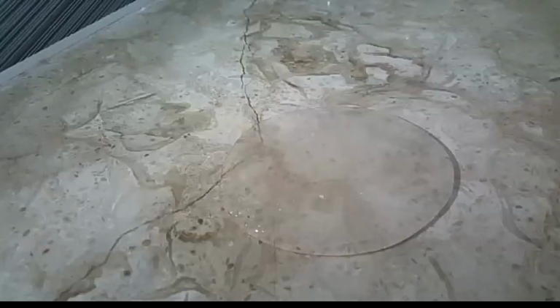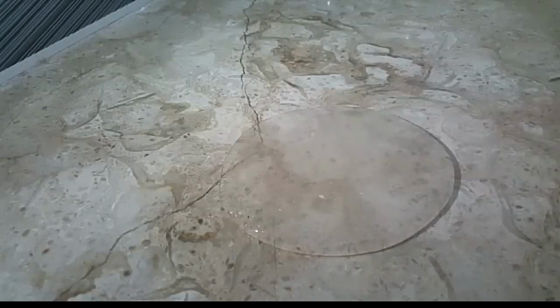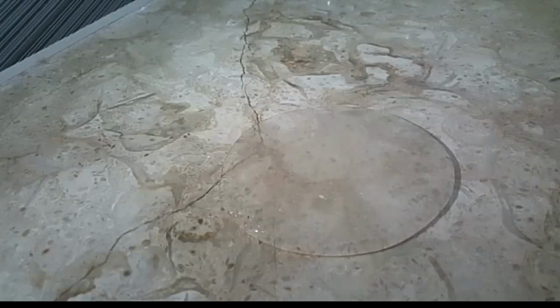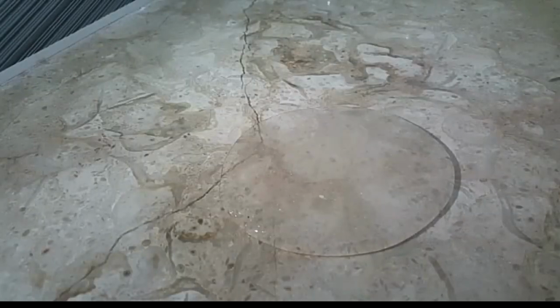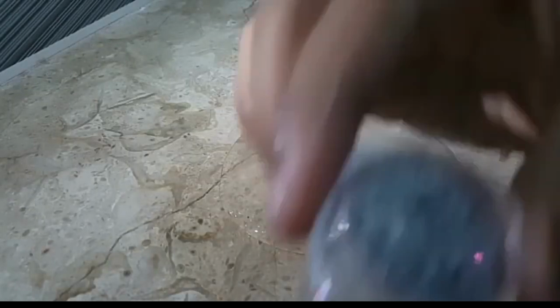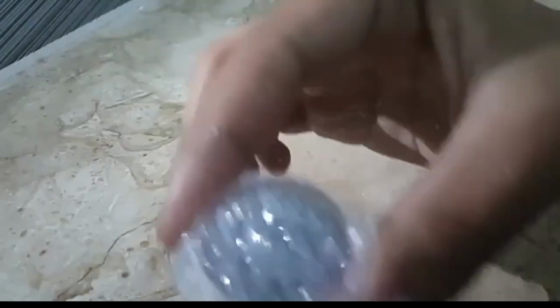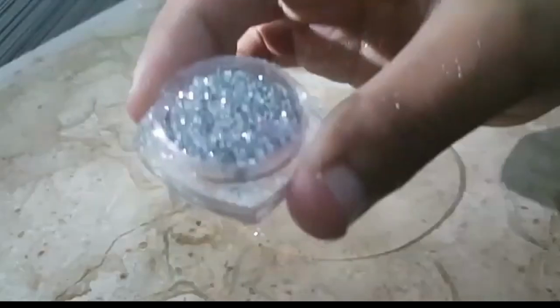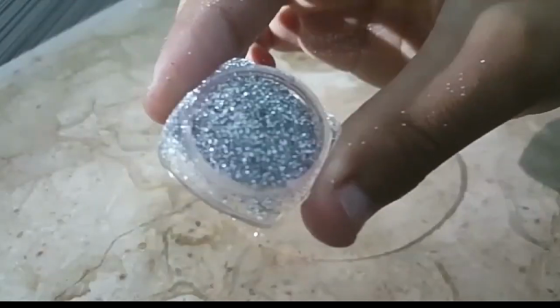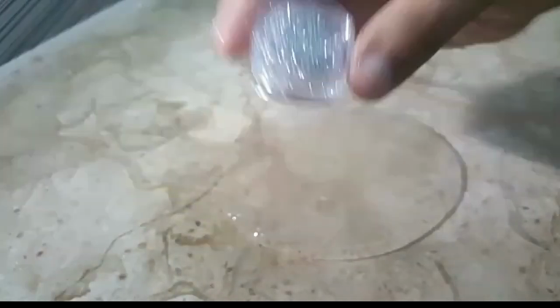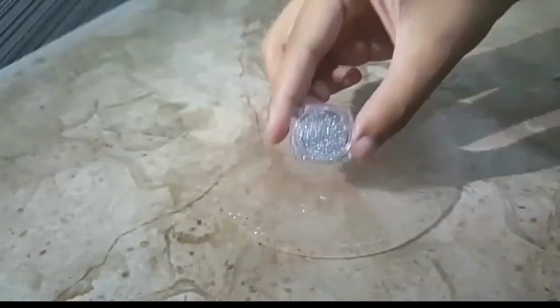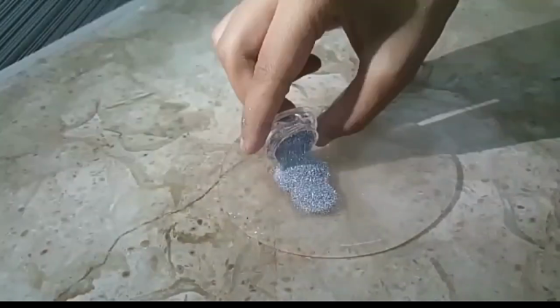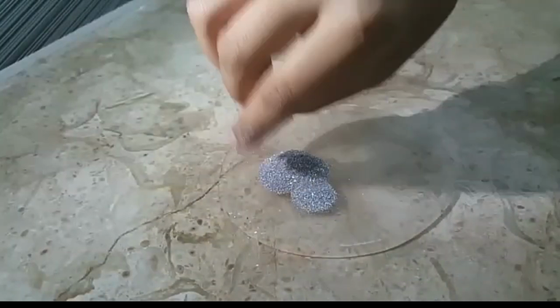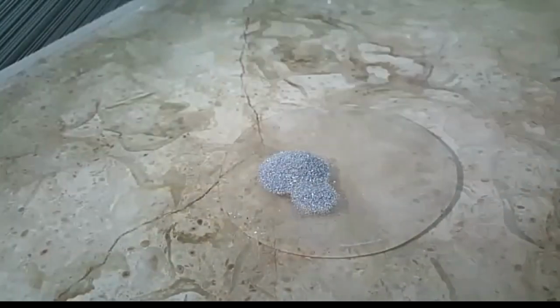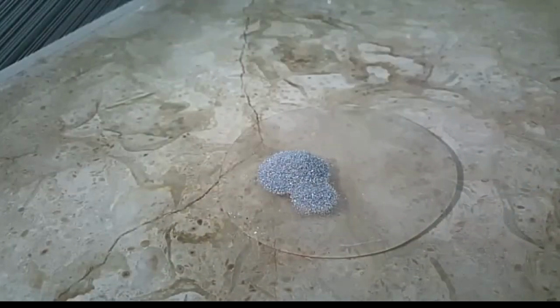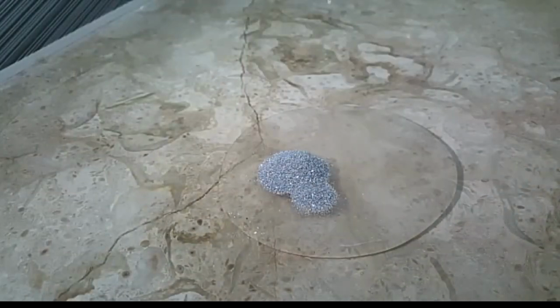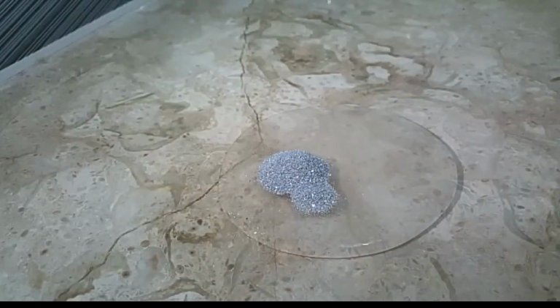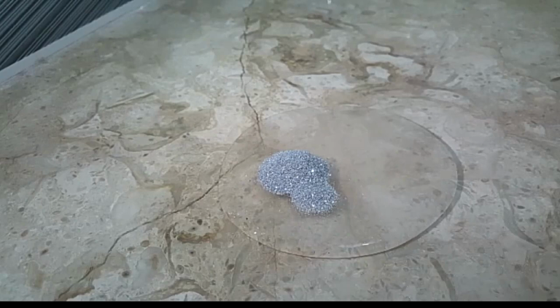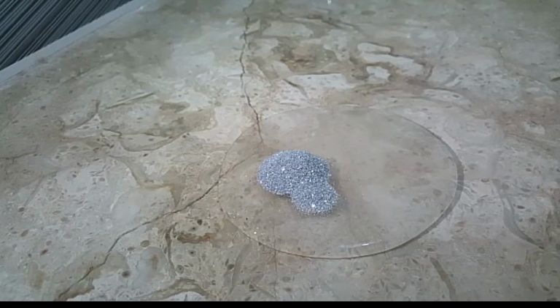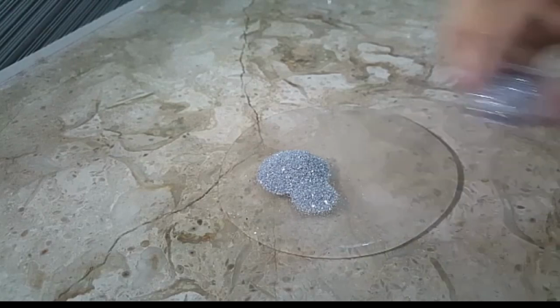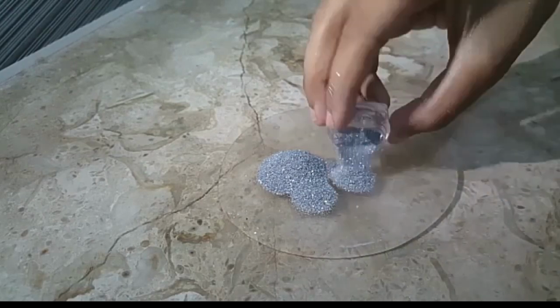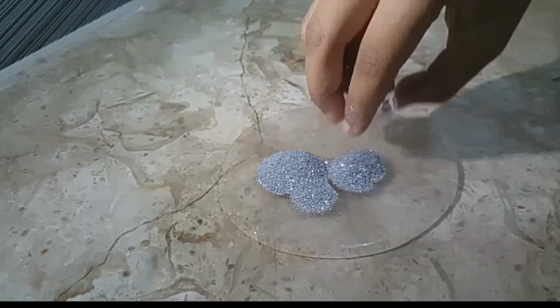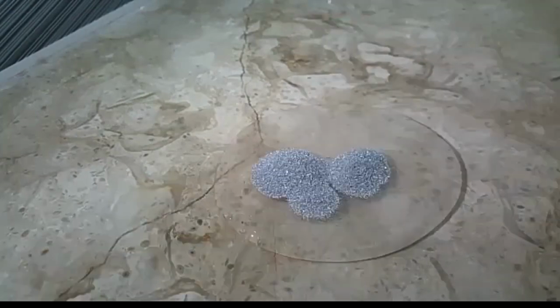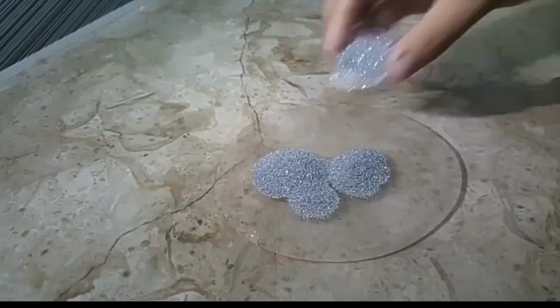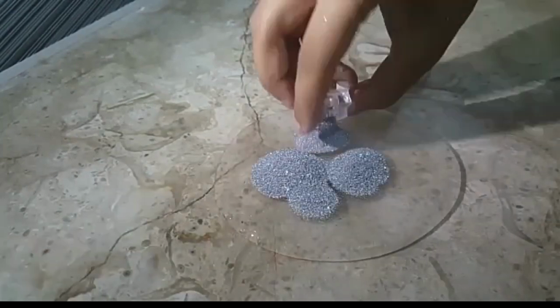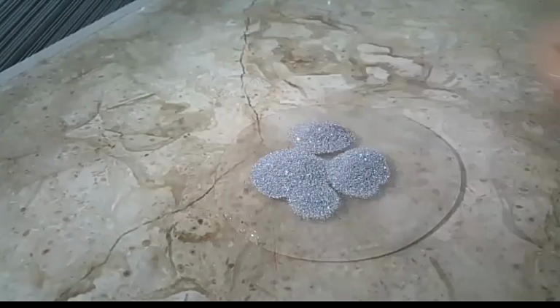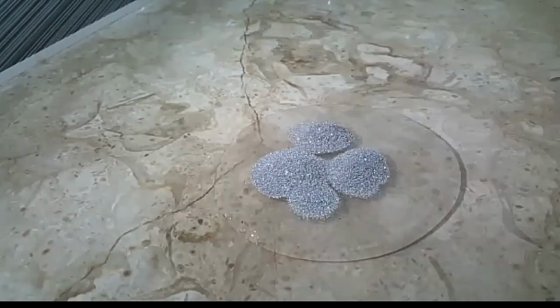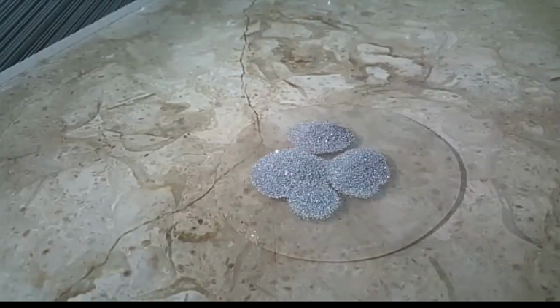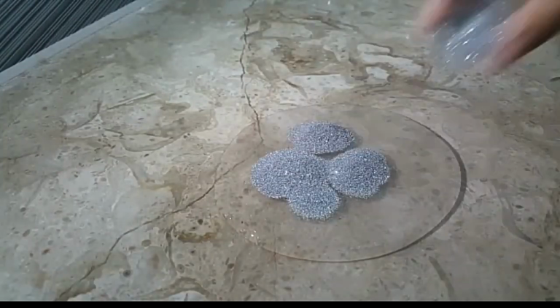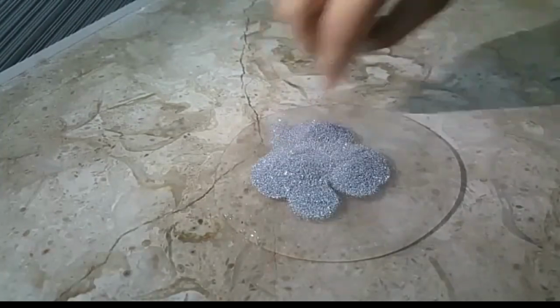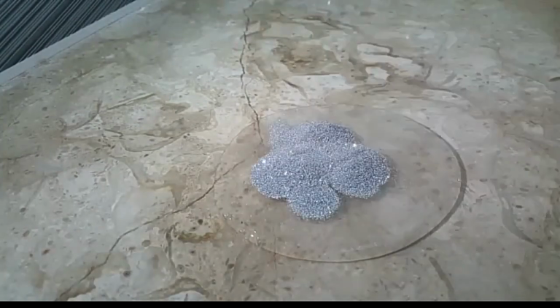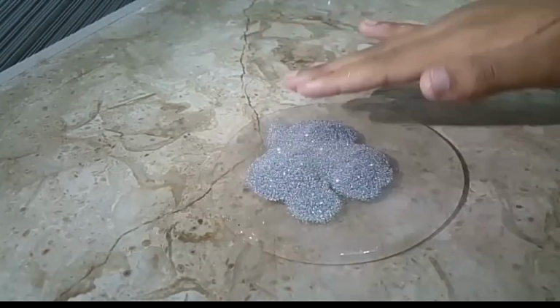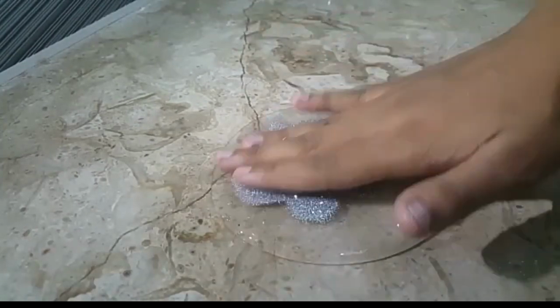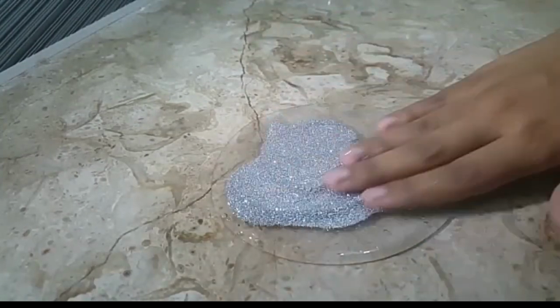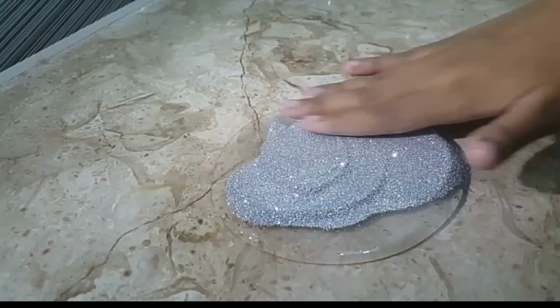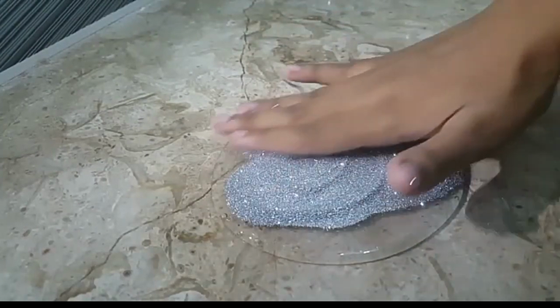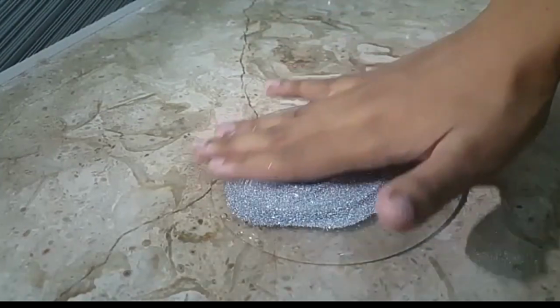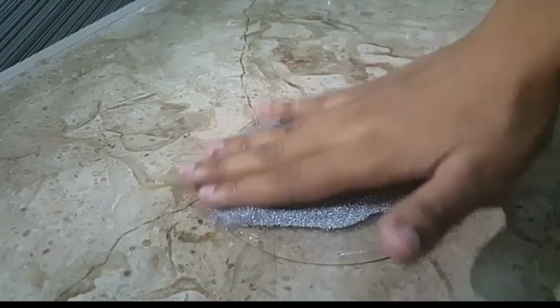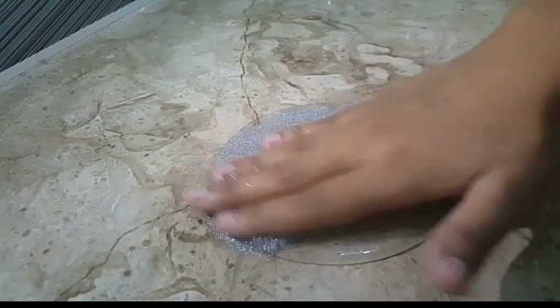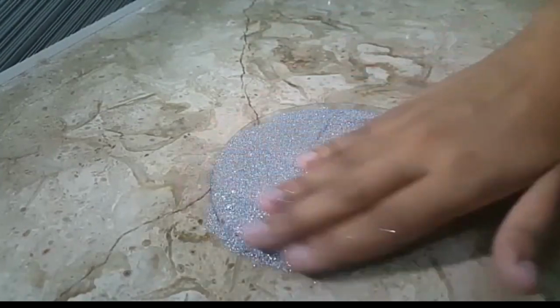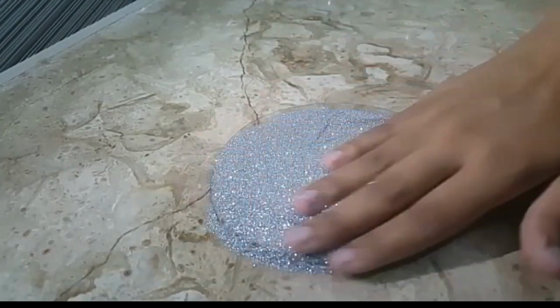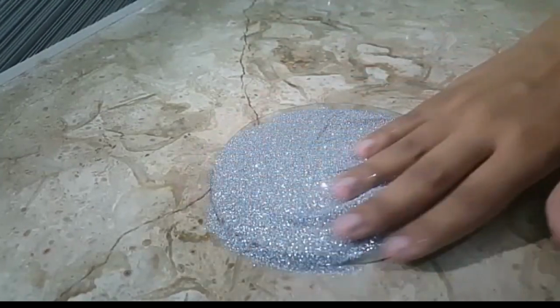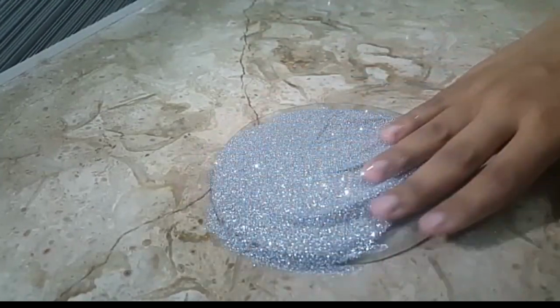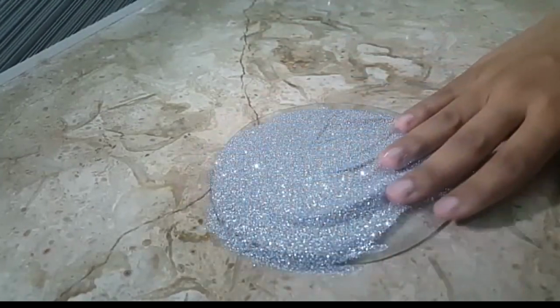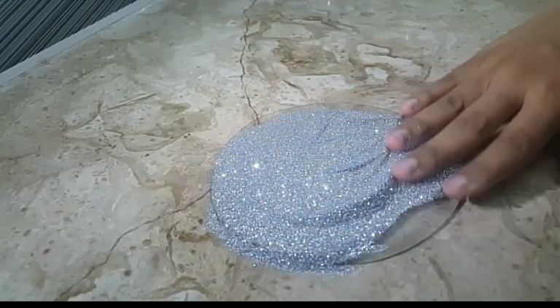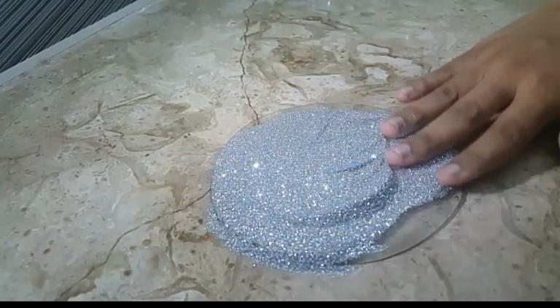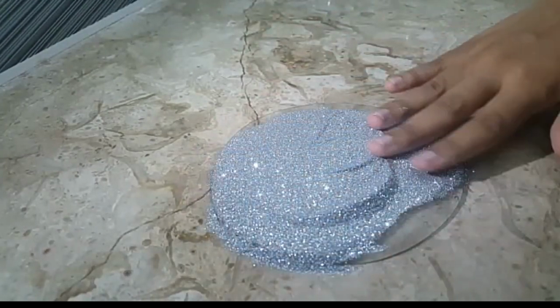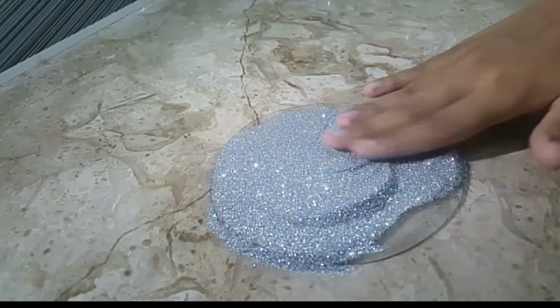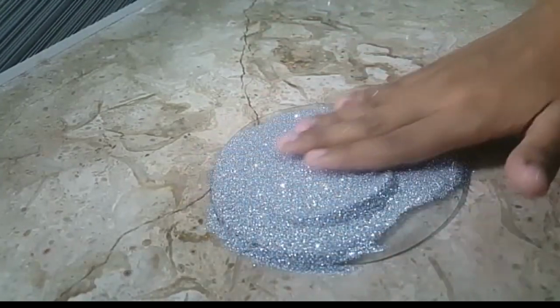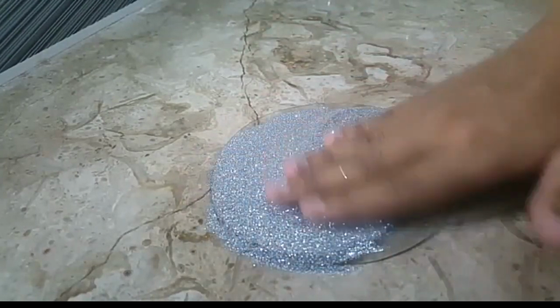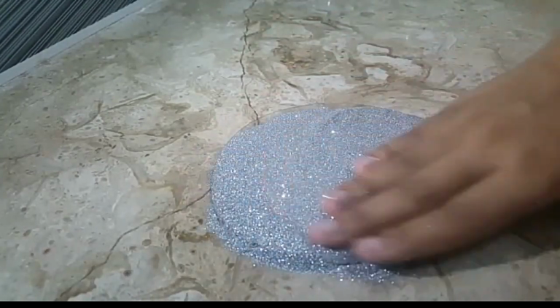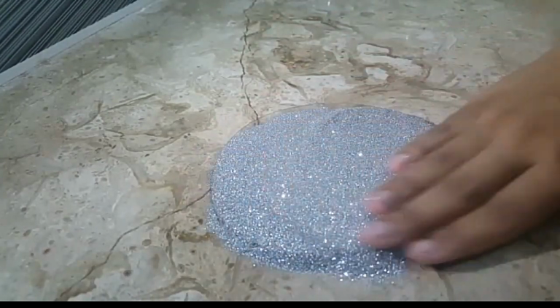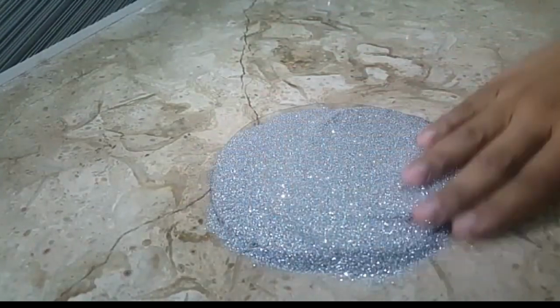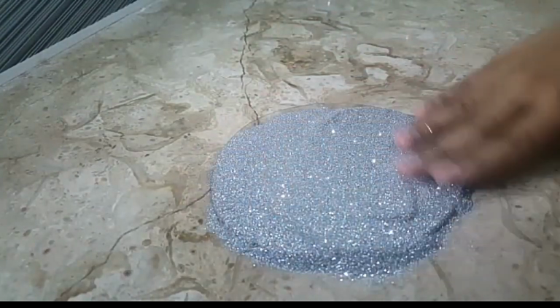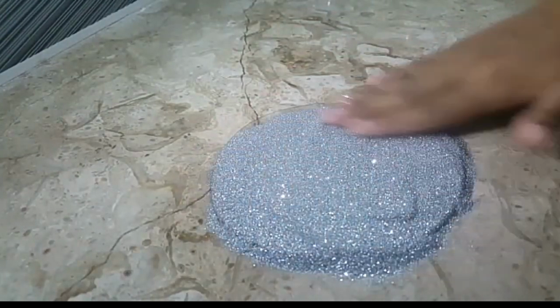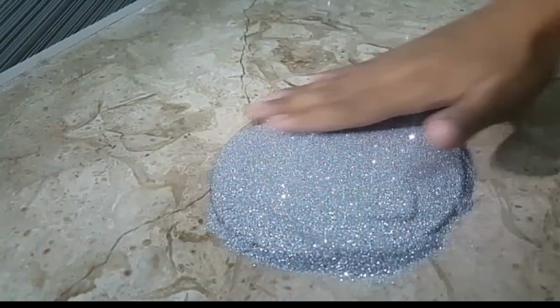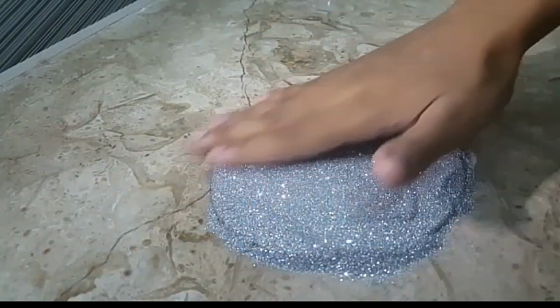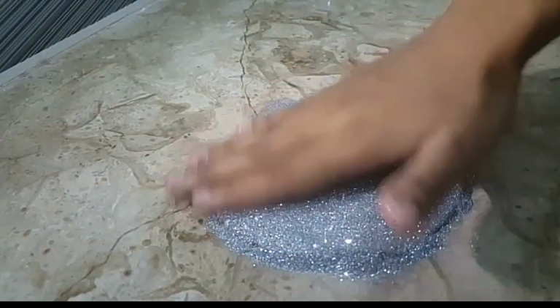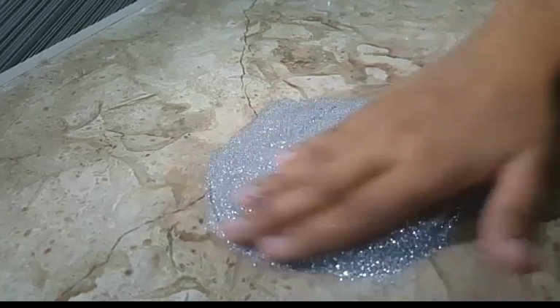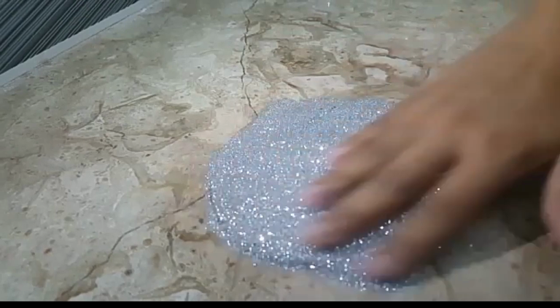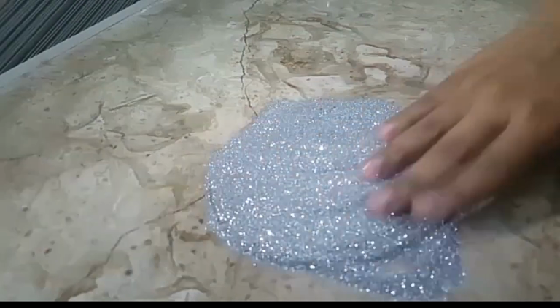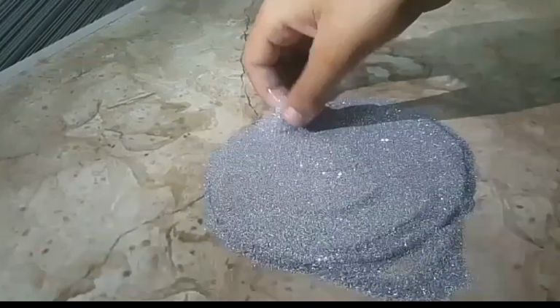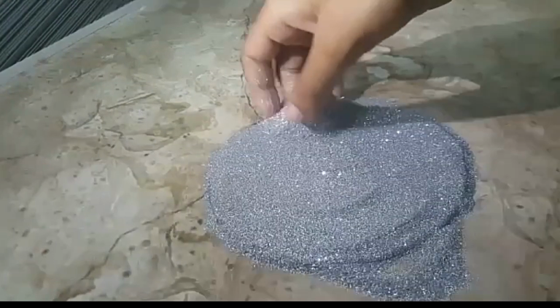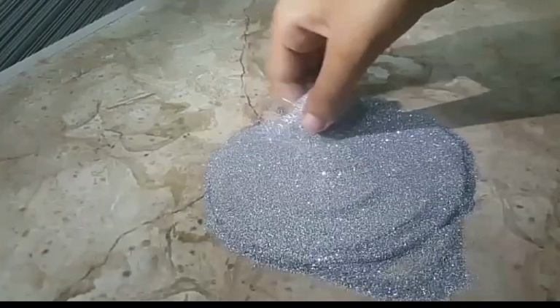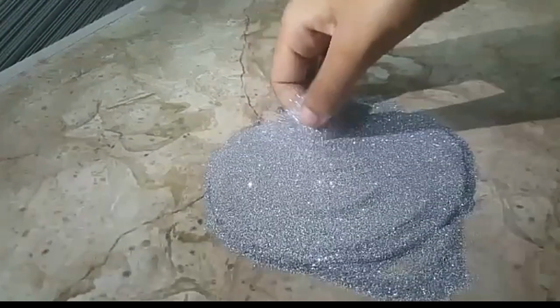So the next thing I'm adding is holo glitter into my clear slime, and this looks so beautiful and so shiny.